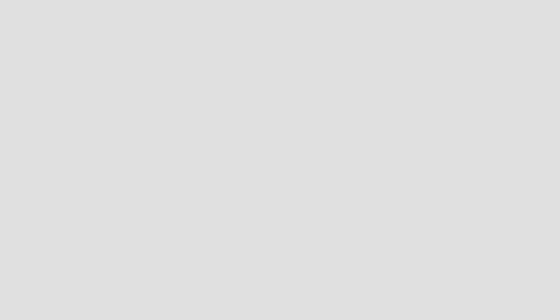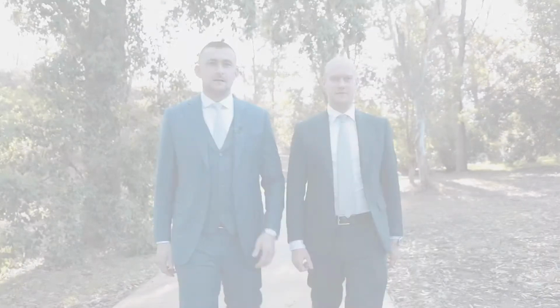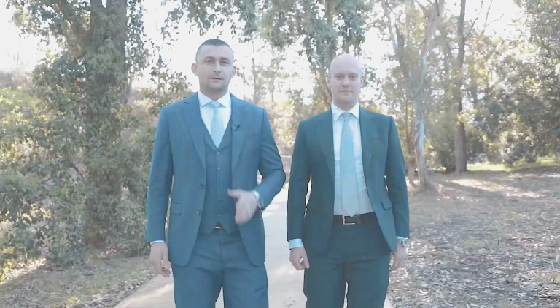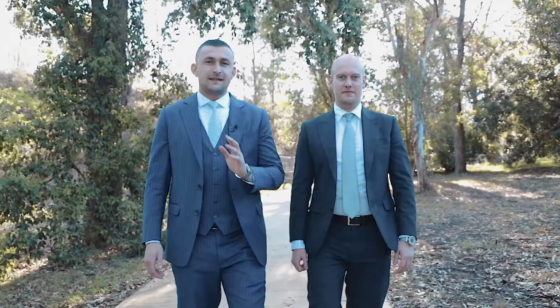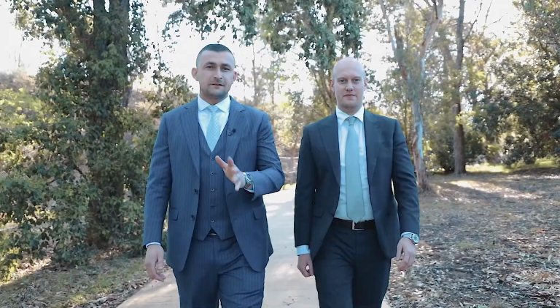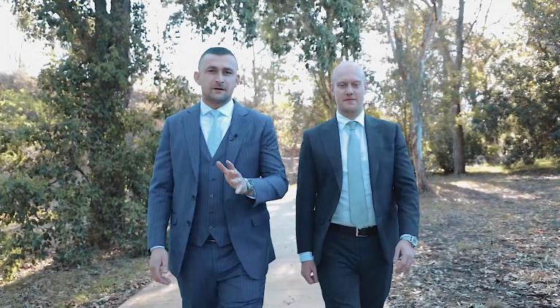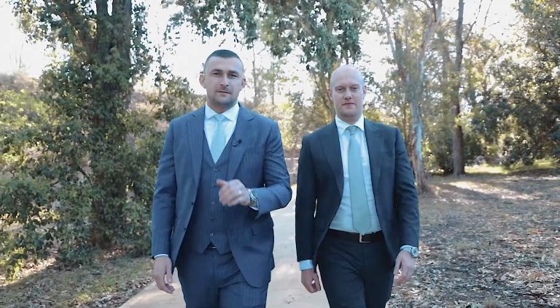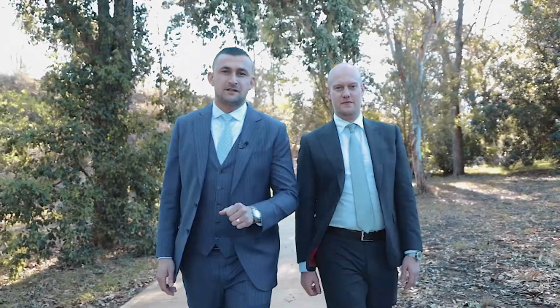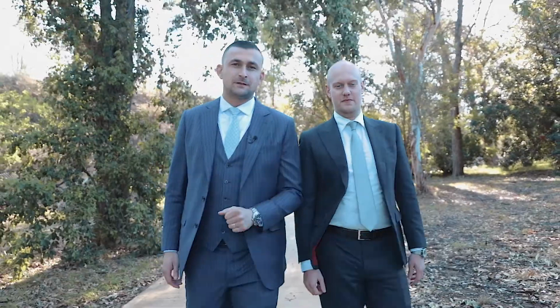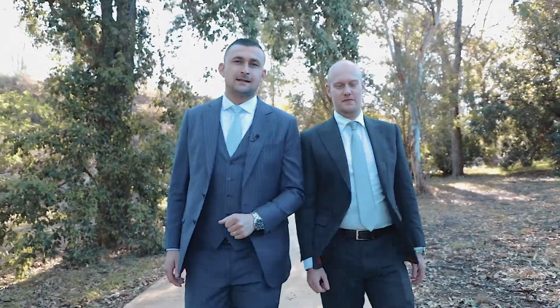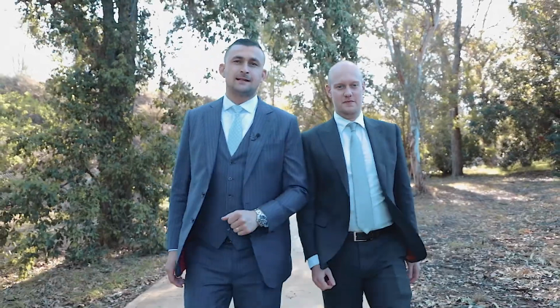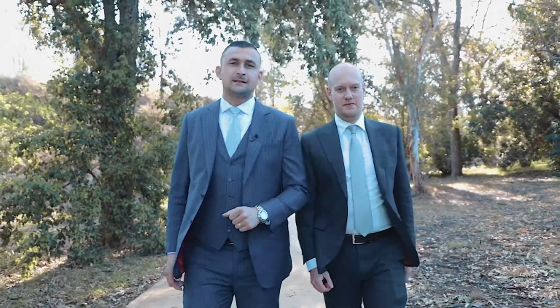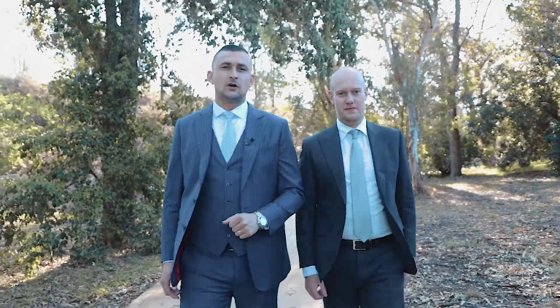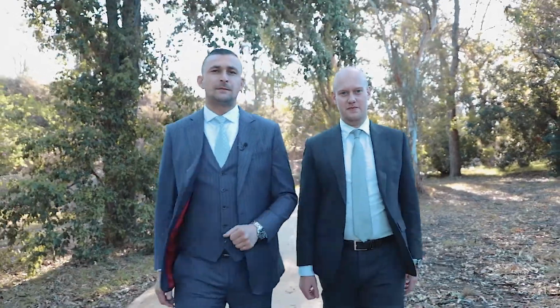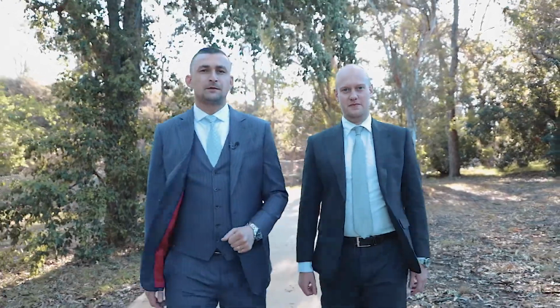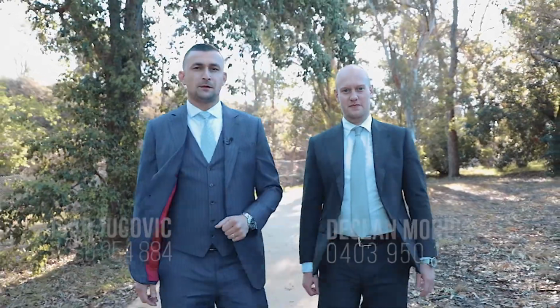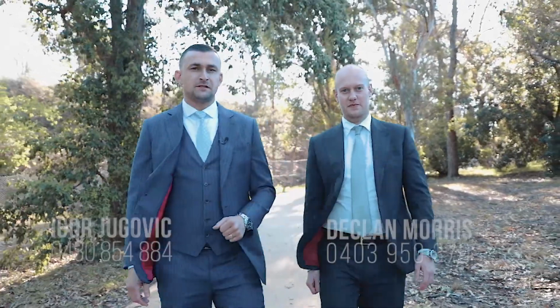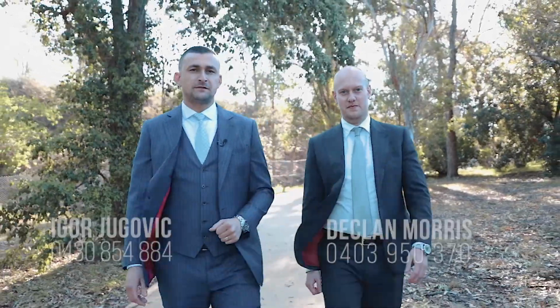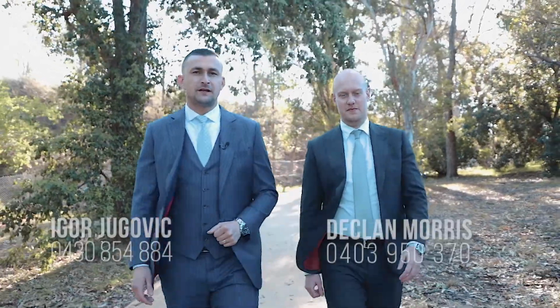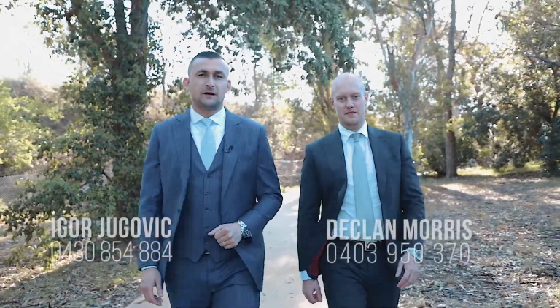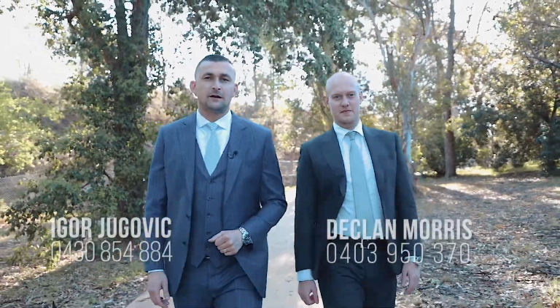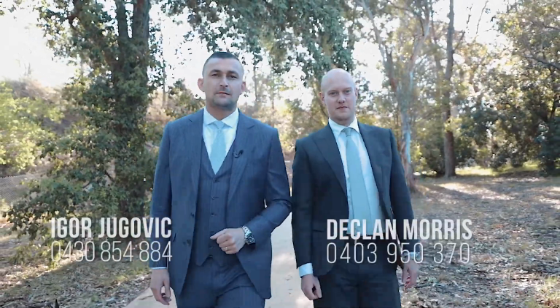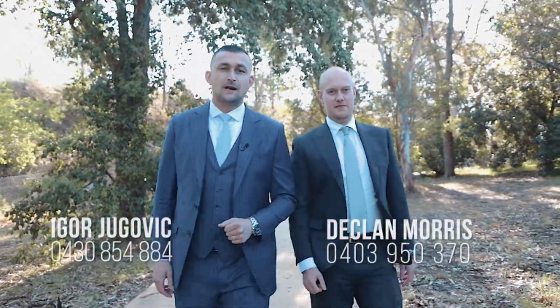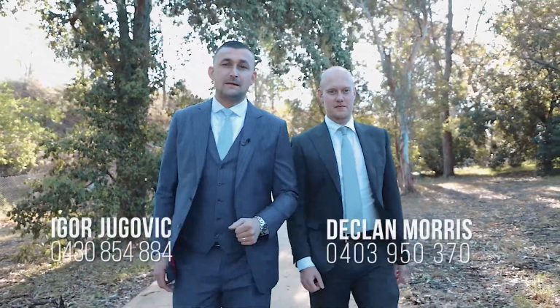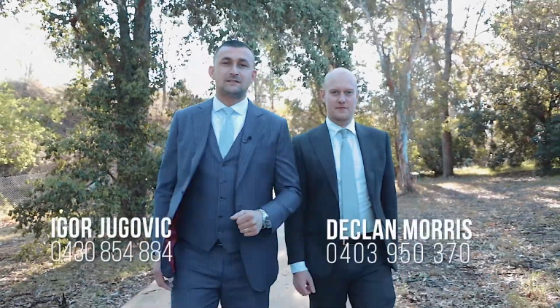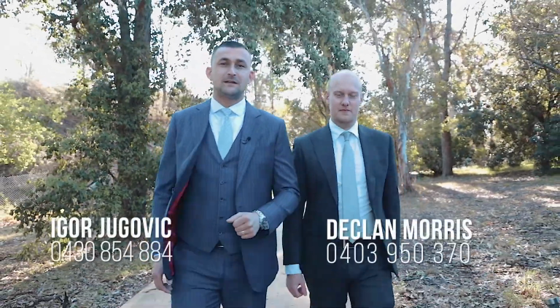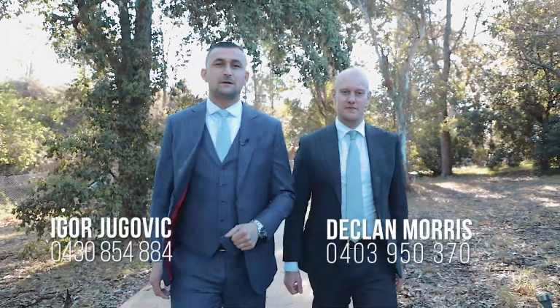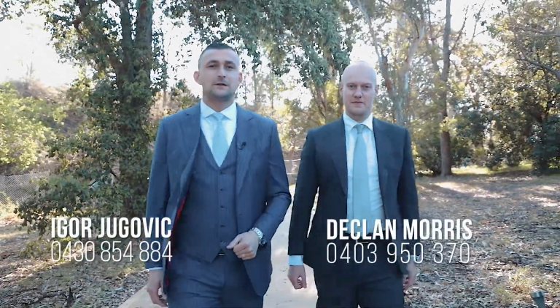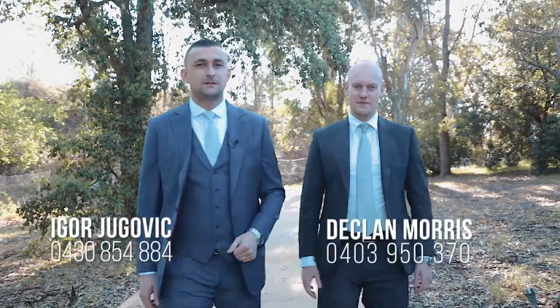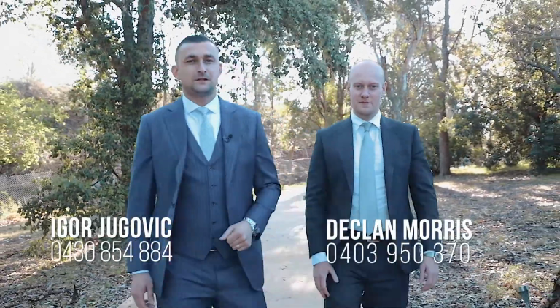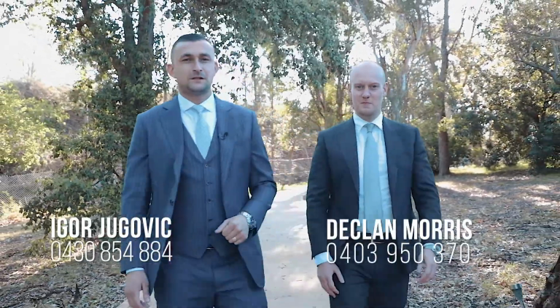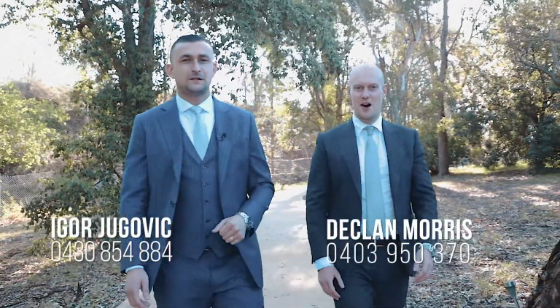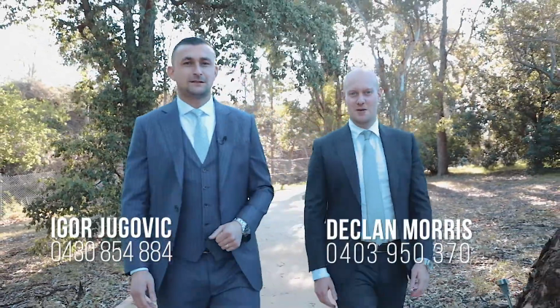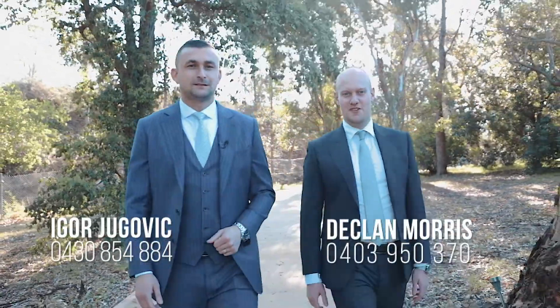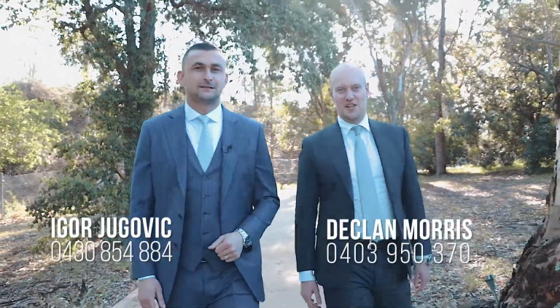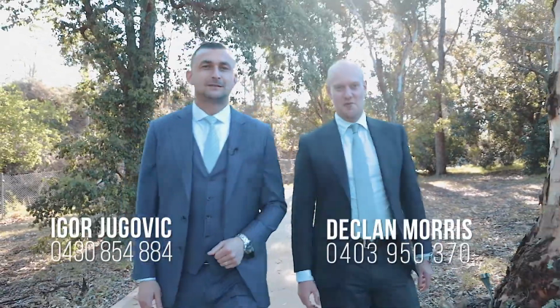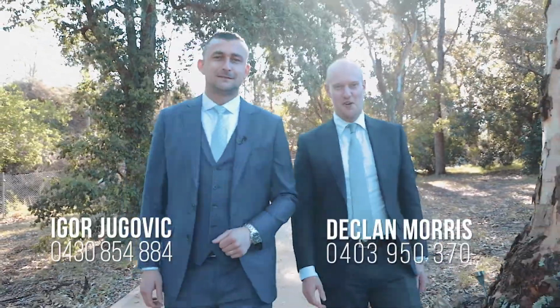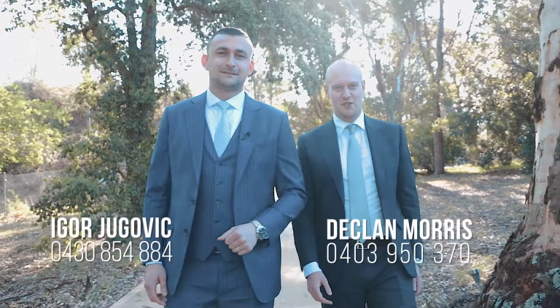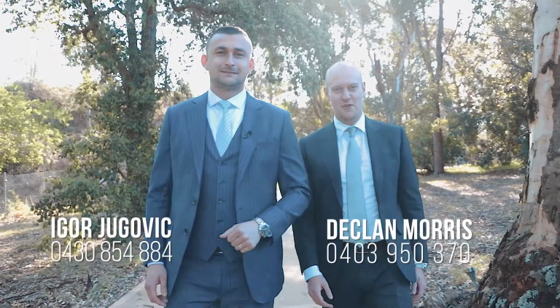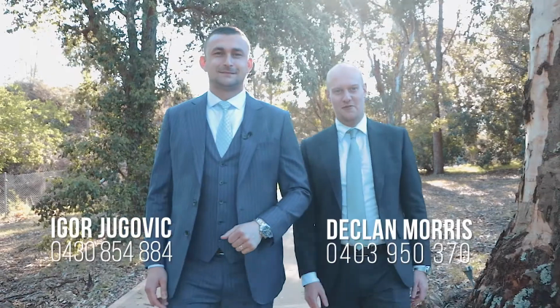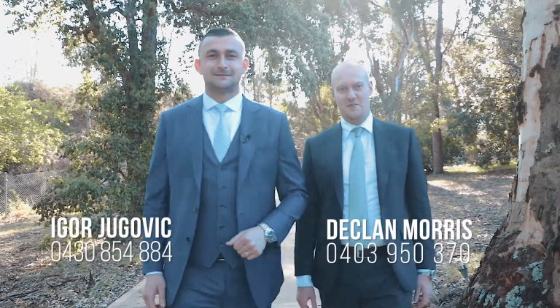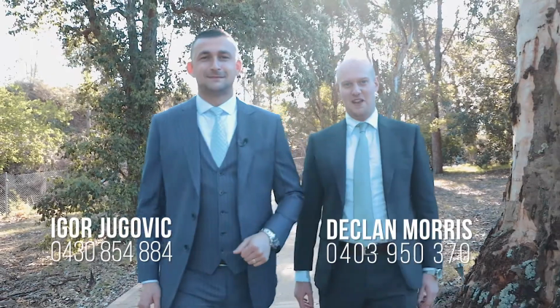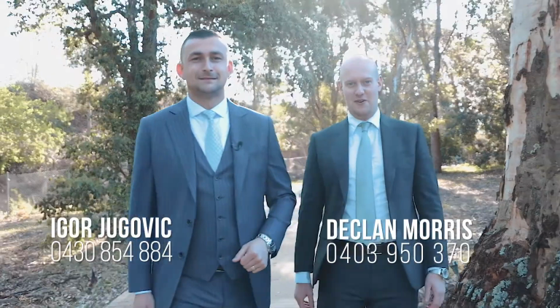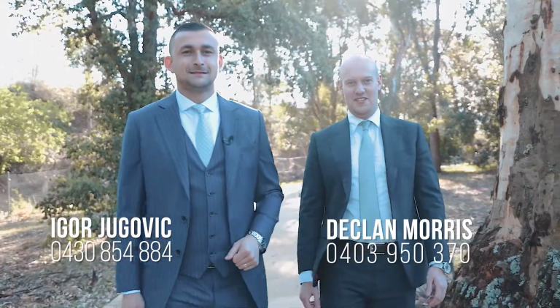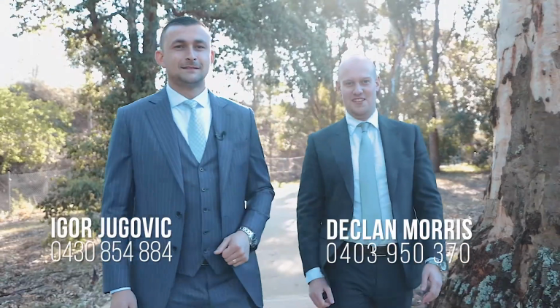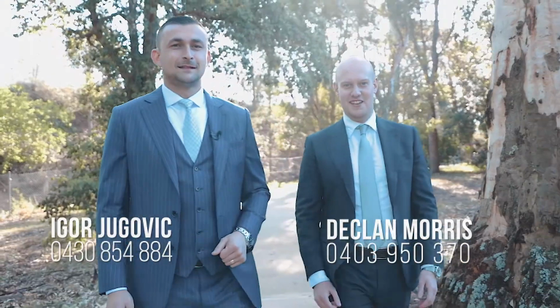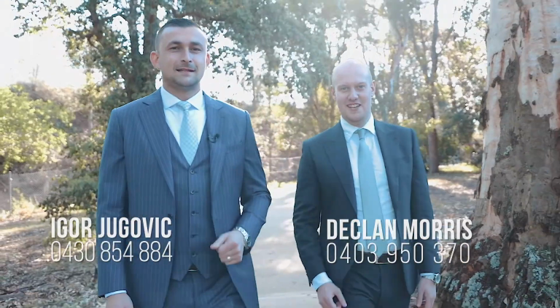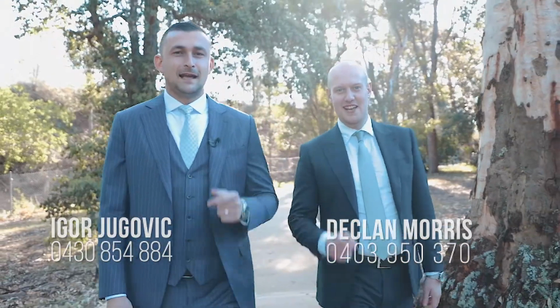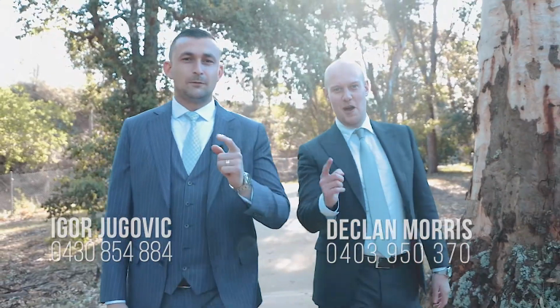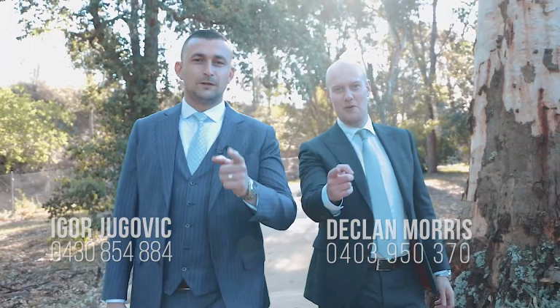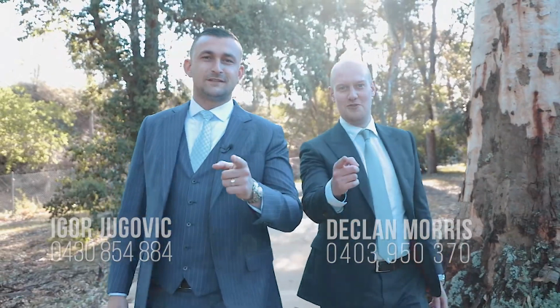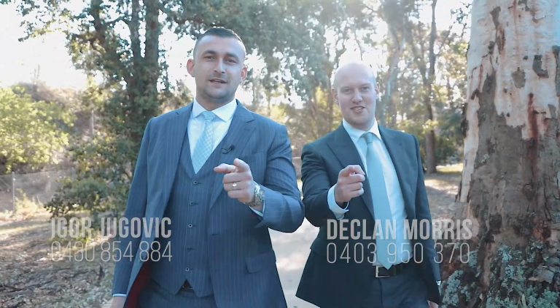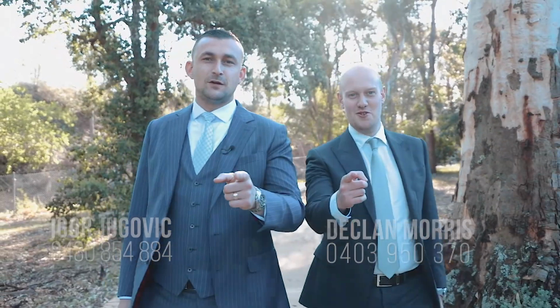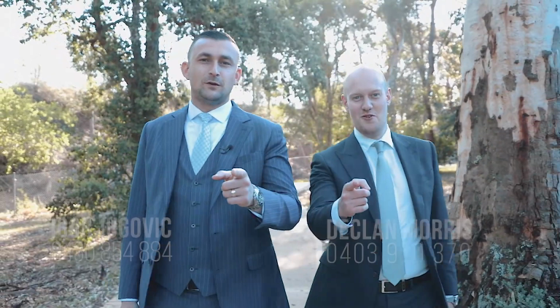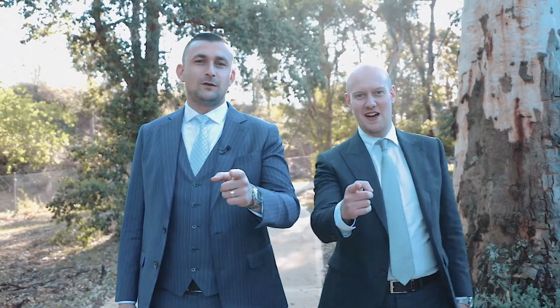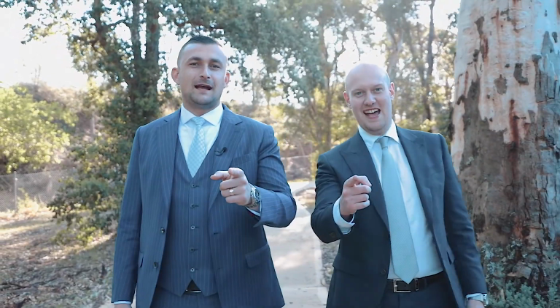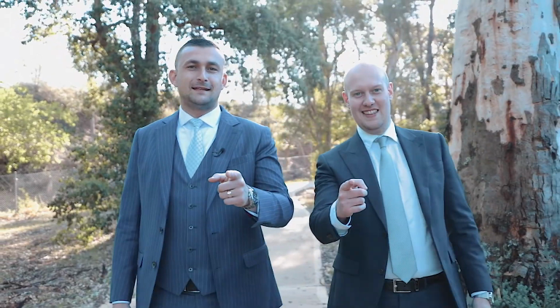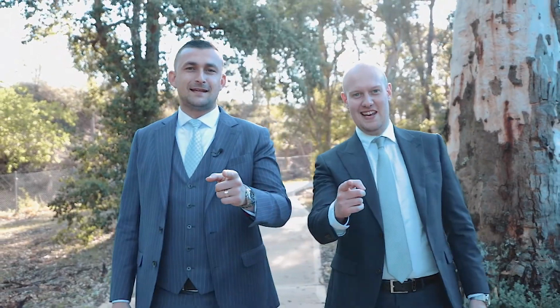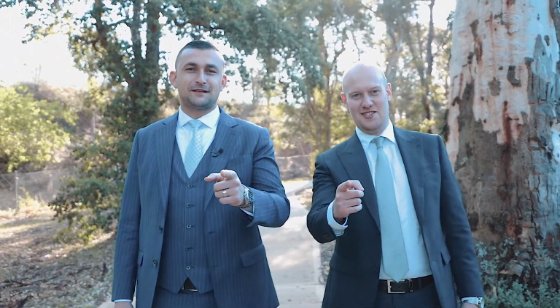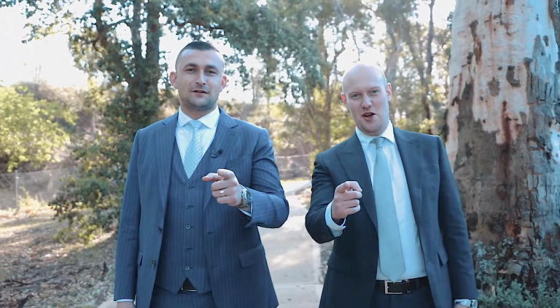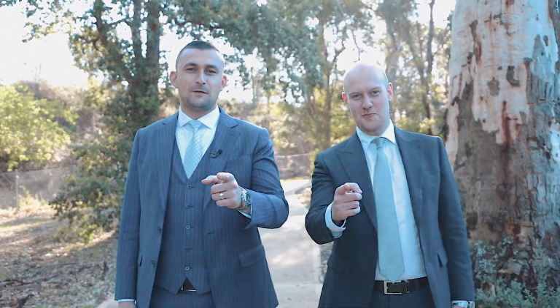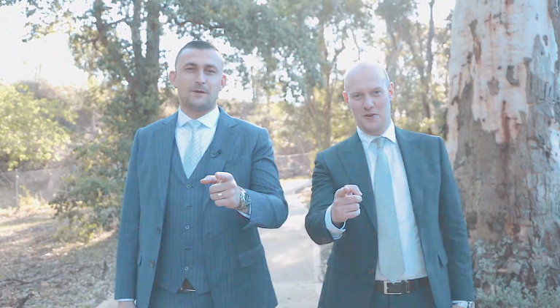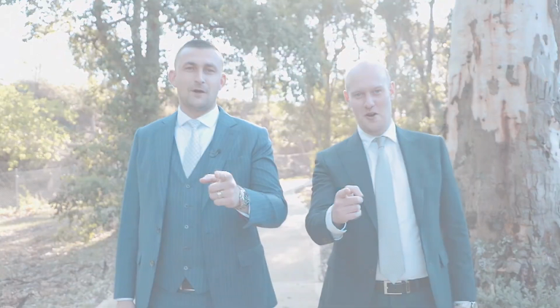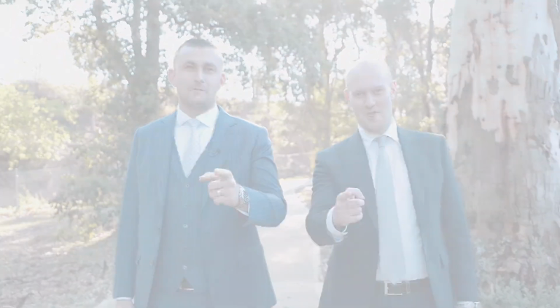Thanks very much for taking the time to watch the video. My name is Igor Yugovic. My name is Declan Morris. We're from Manor Real Estate, and we'll see you at the next Open Home.